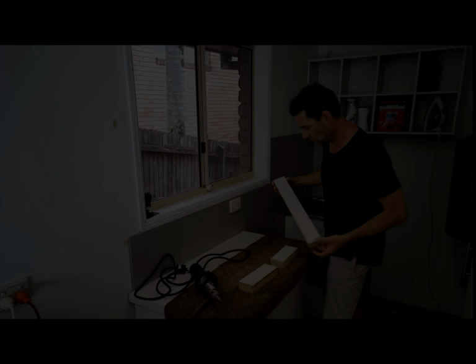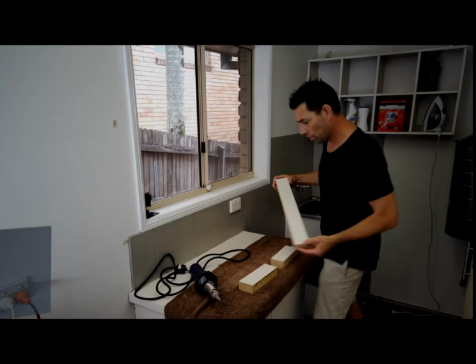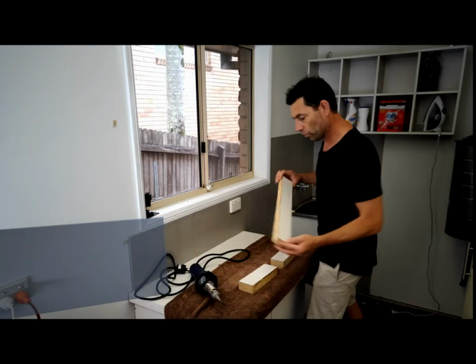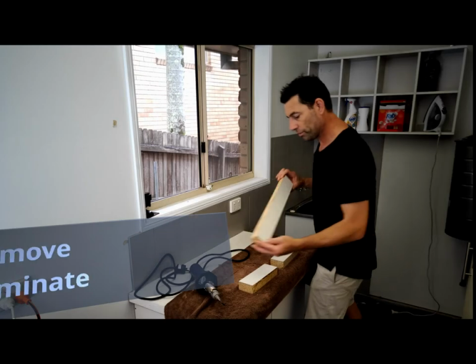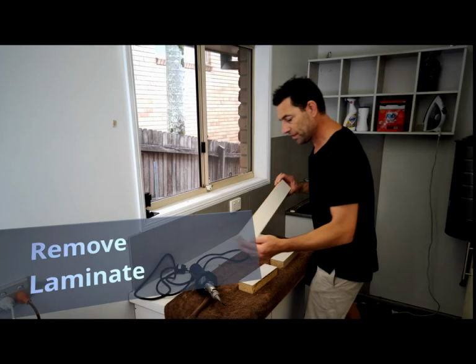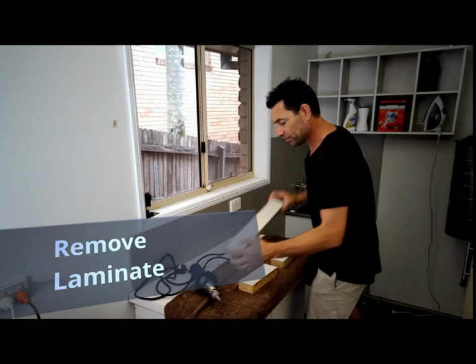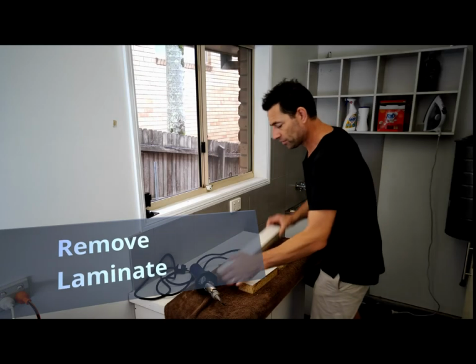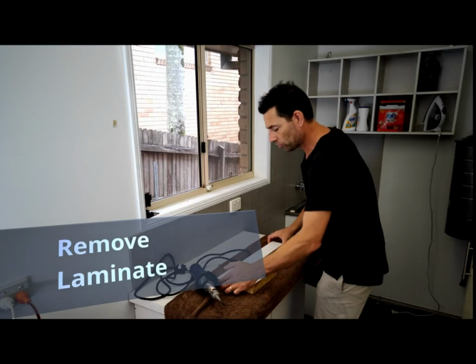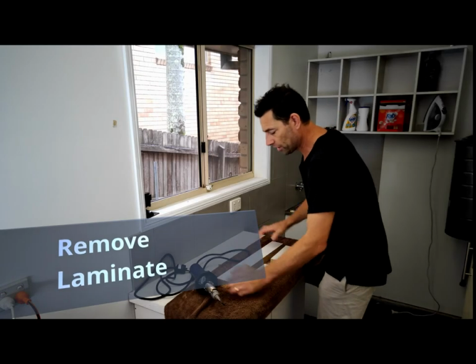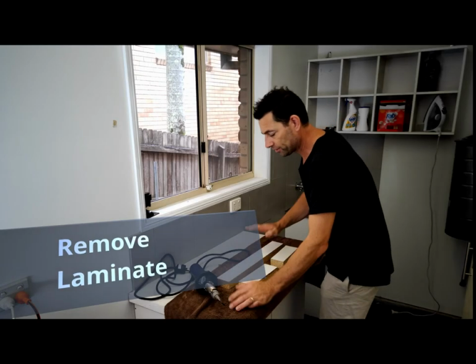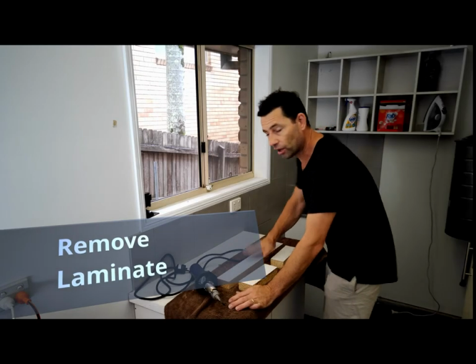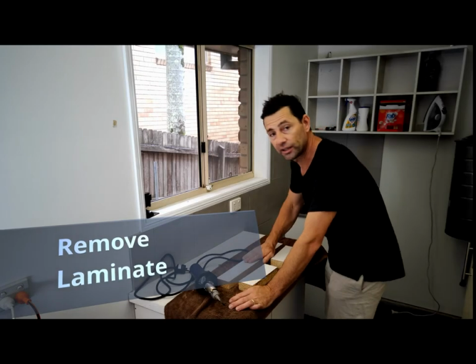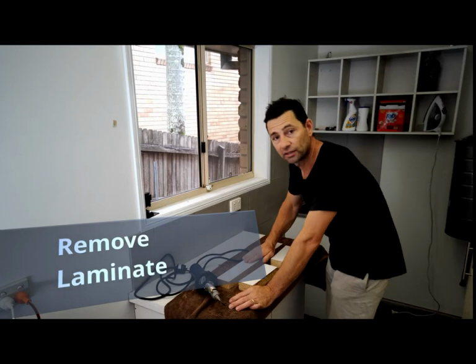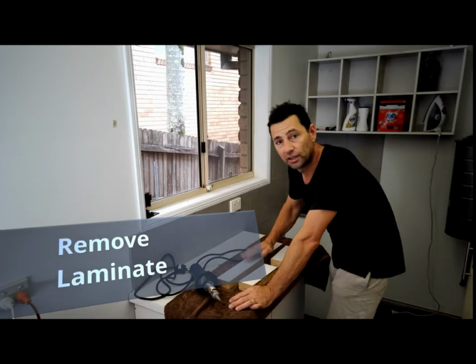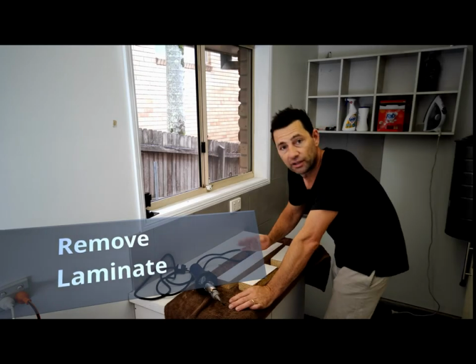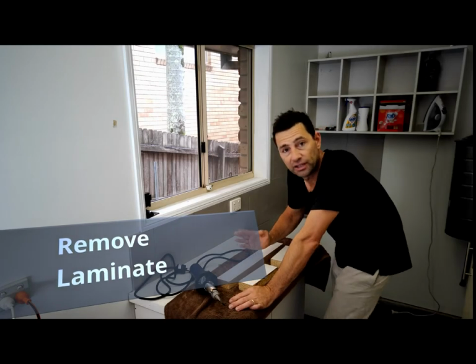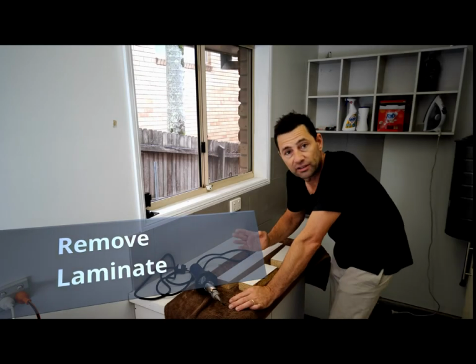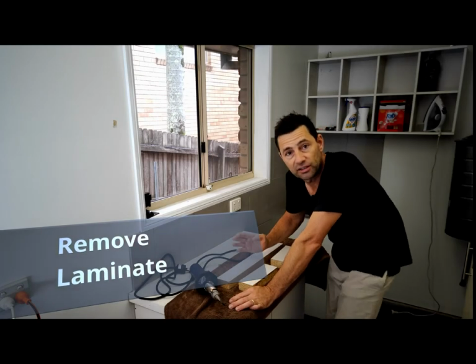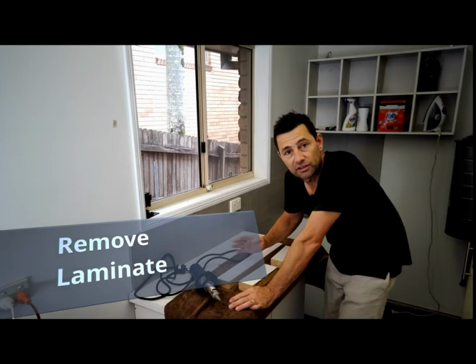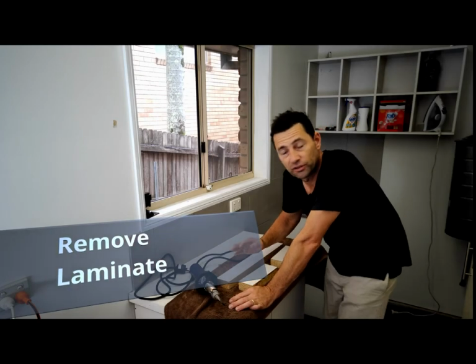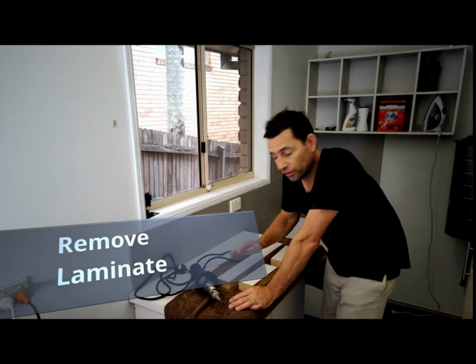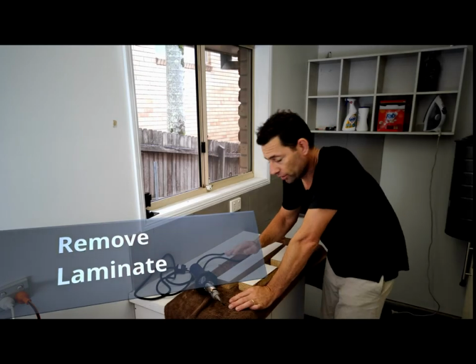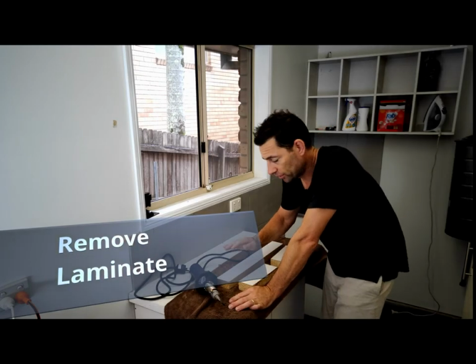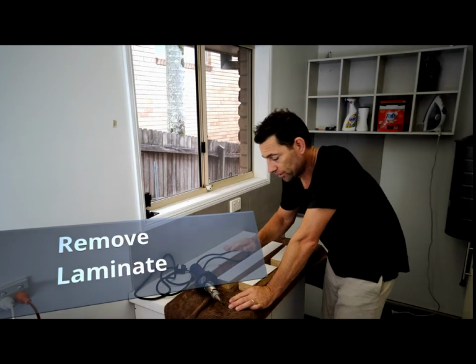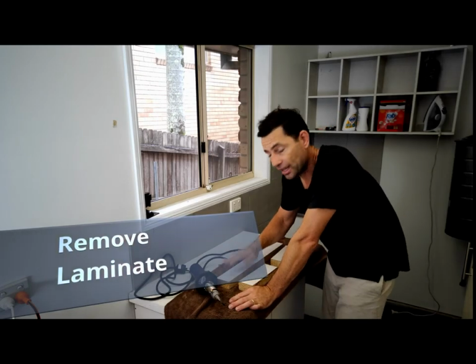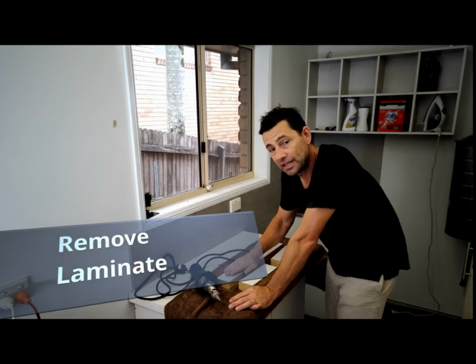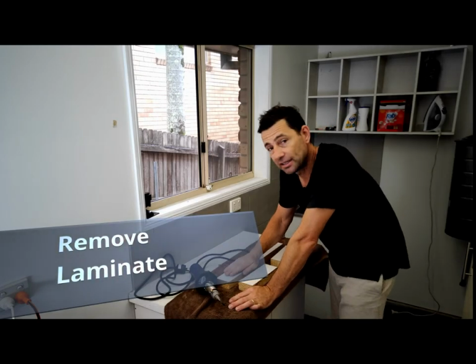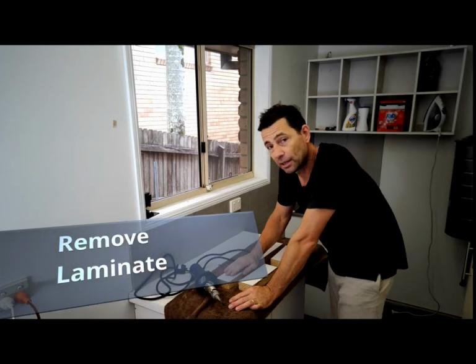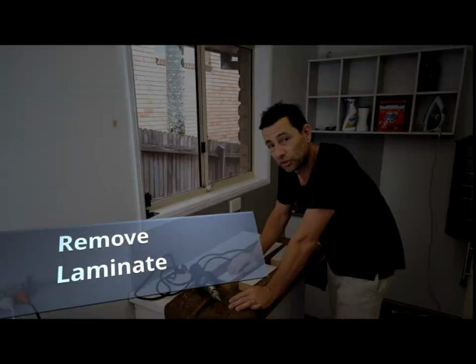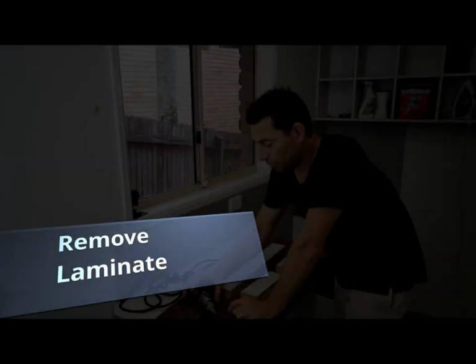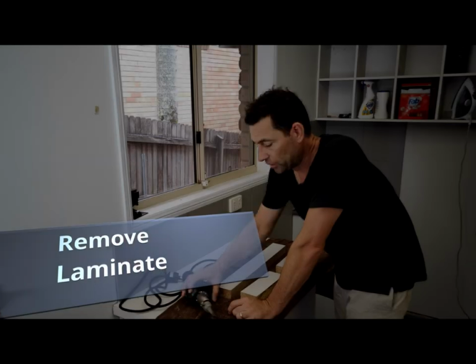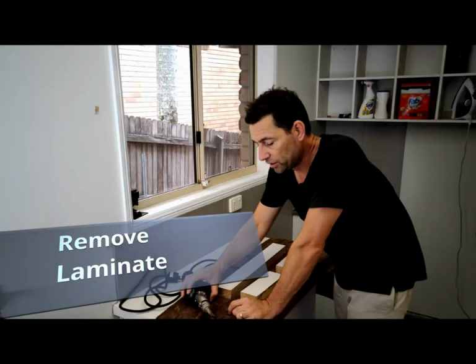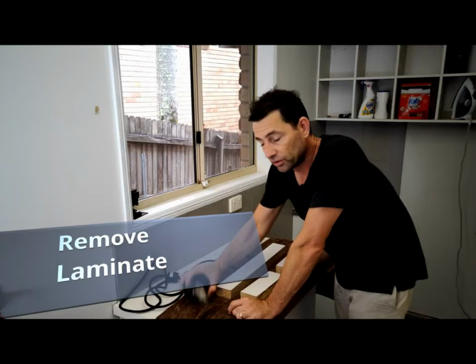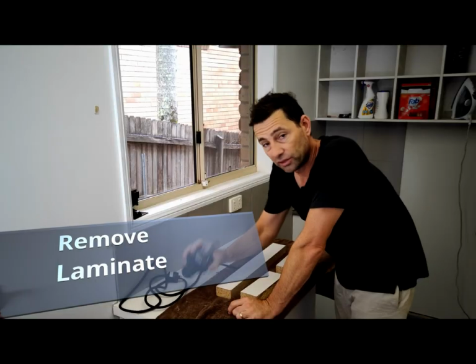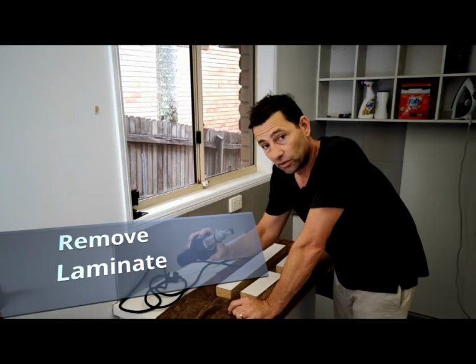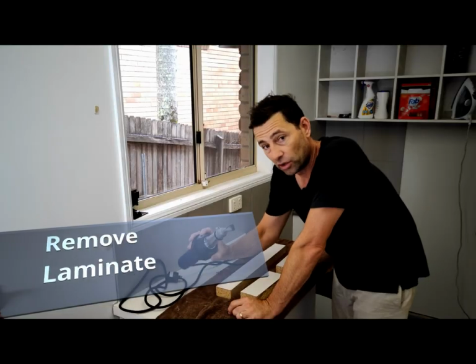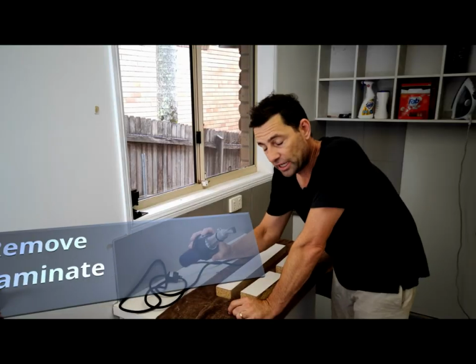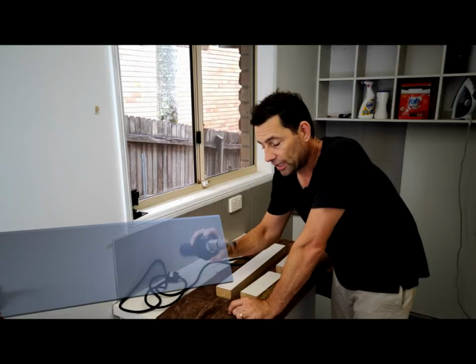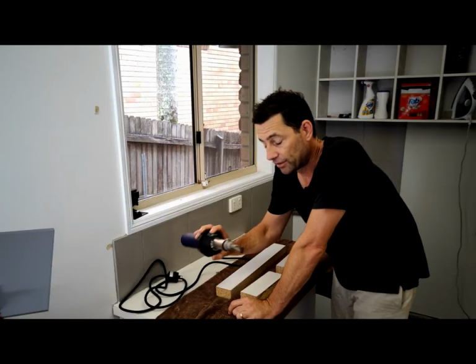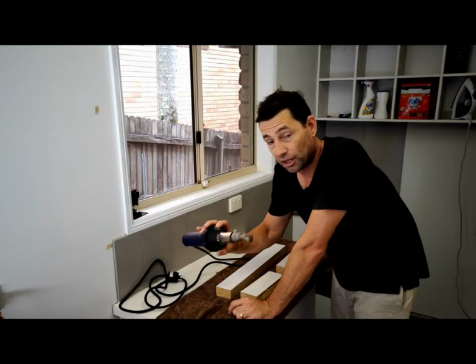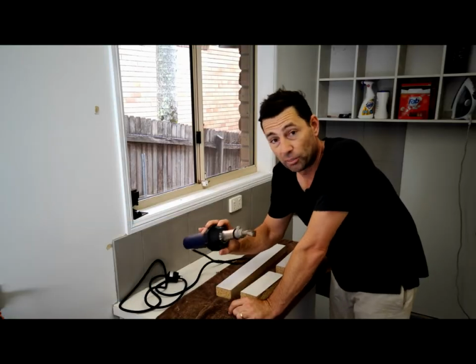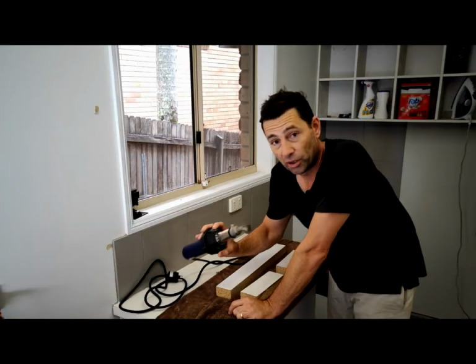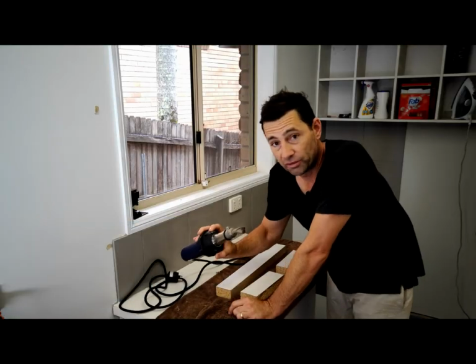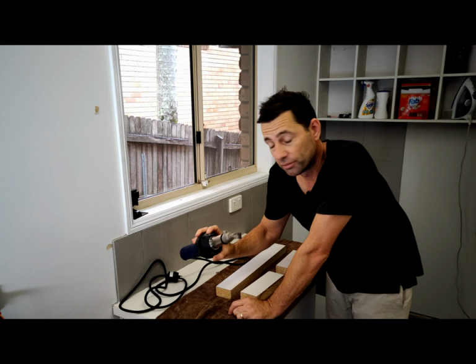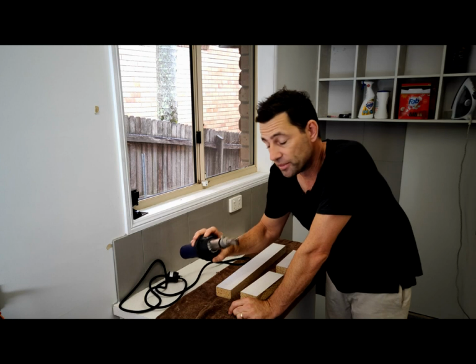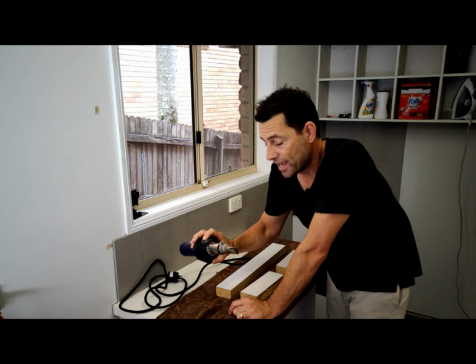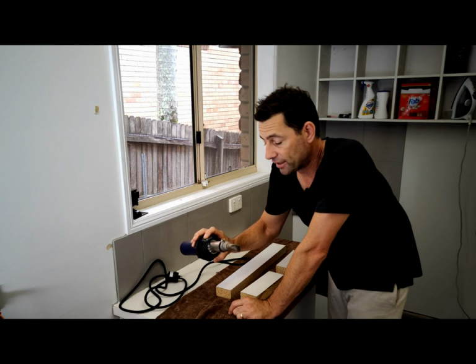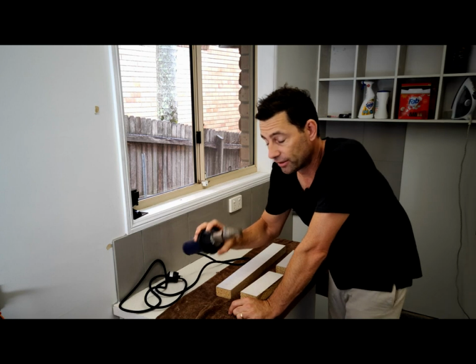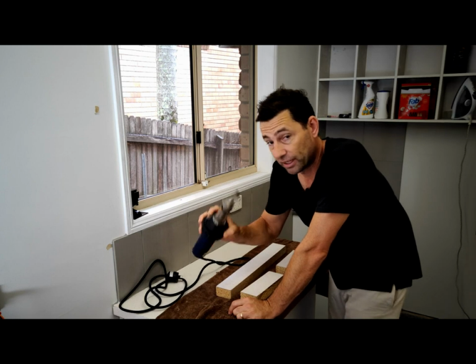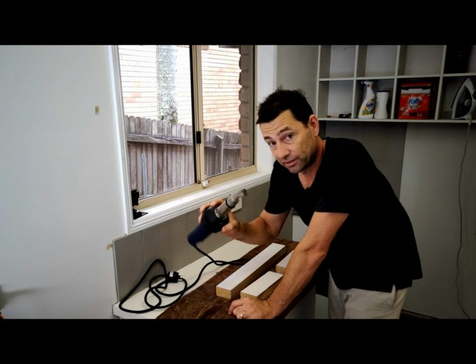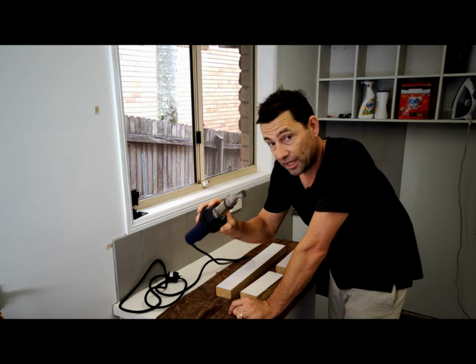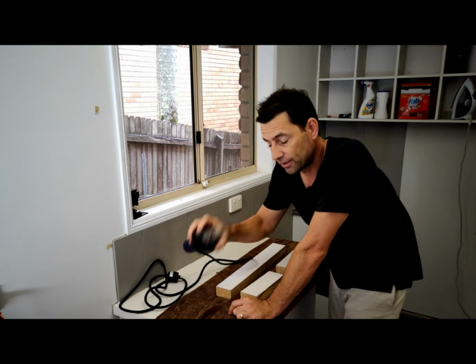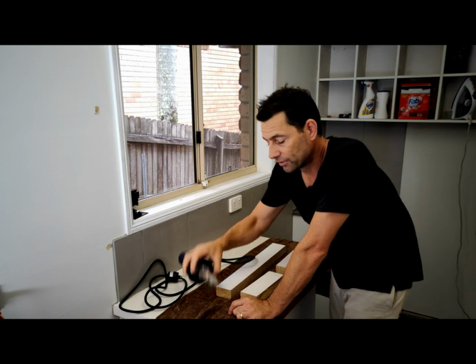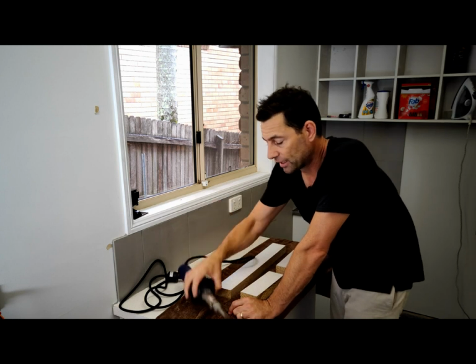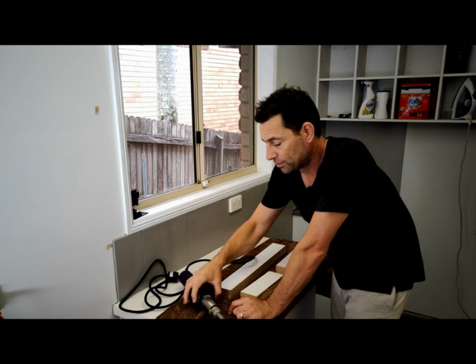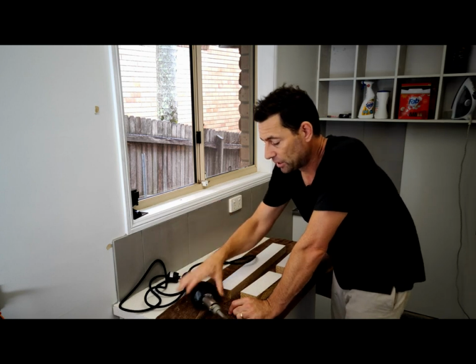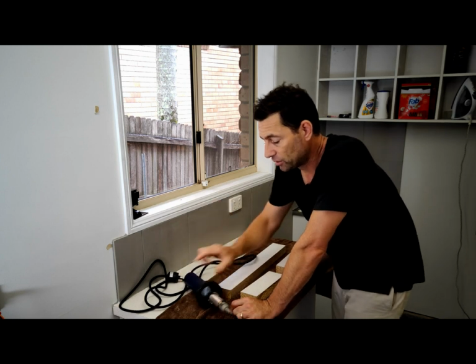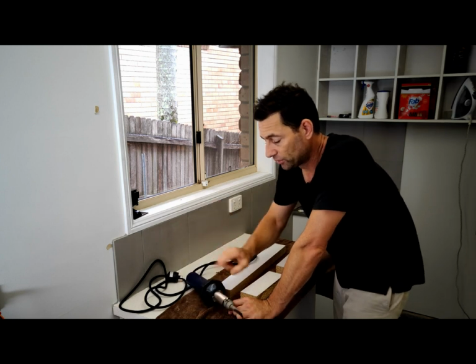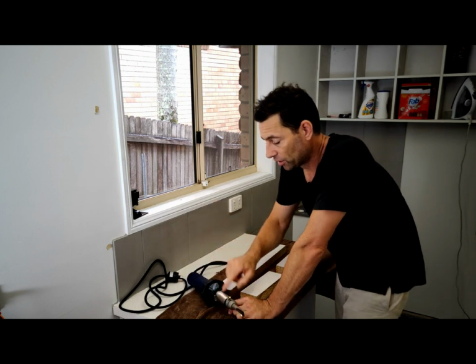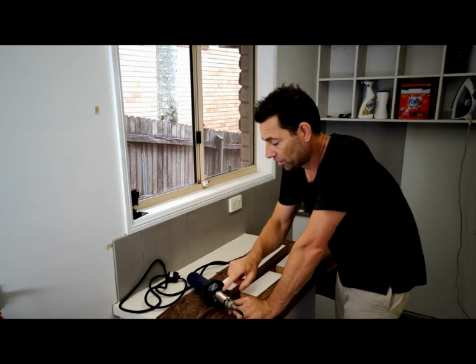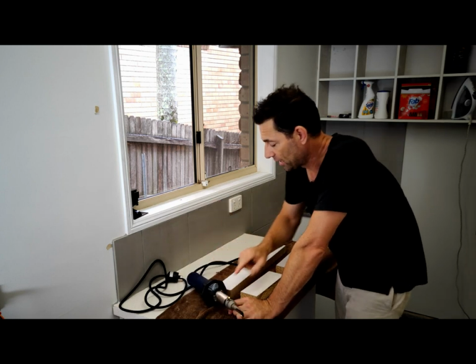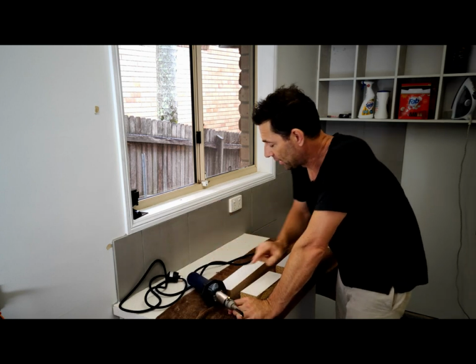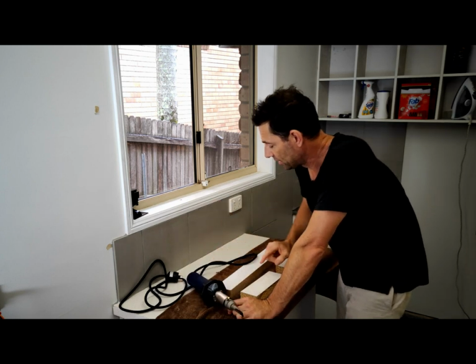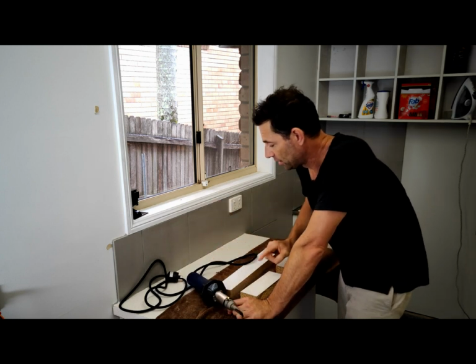We've made this the right size. The next thing to do is to heat it up. I'm going to use this hot air gun that I borrowed from dad. Thanks dad for letting me use your hot air gun.